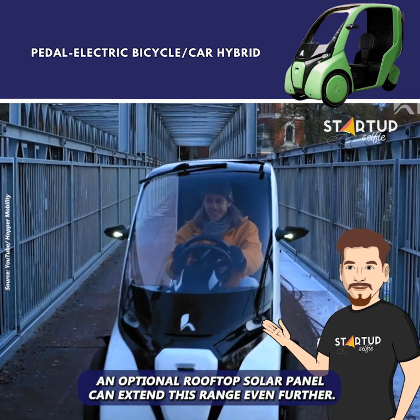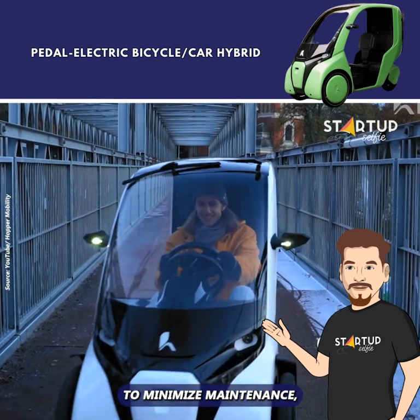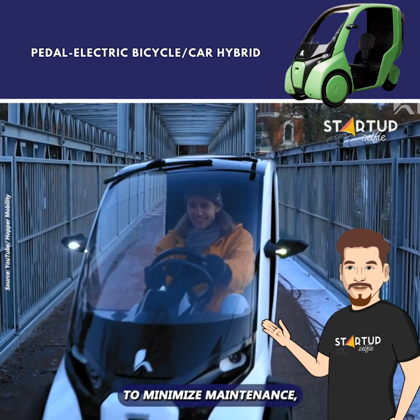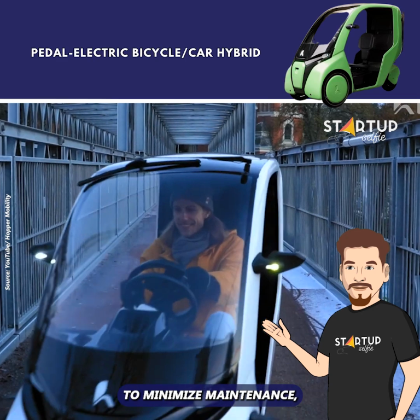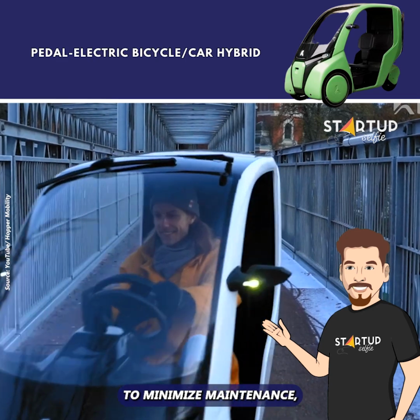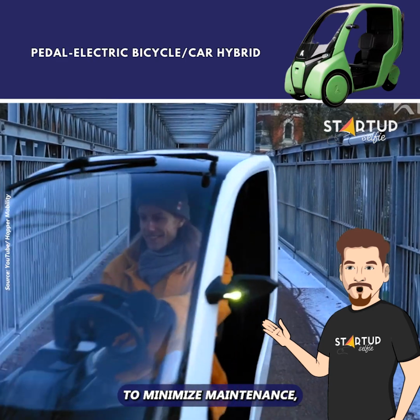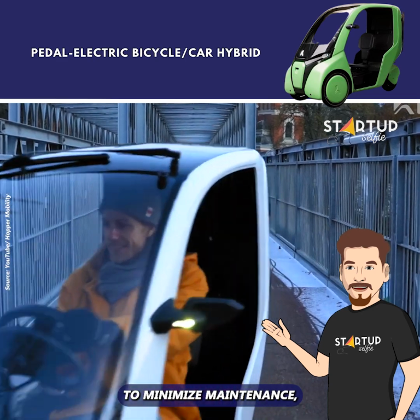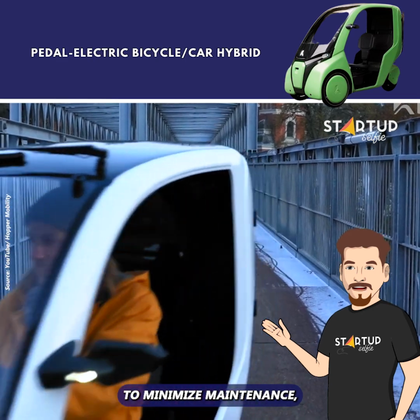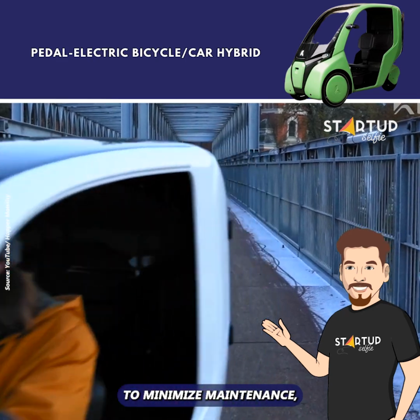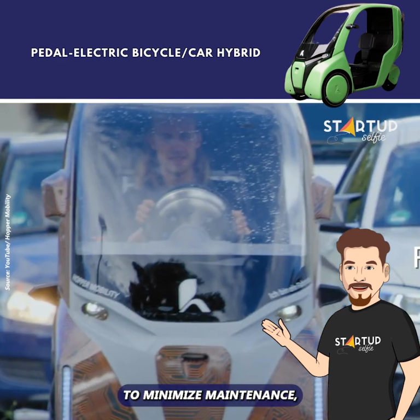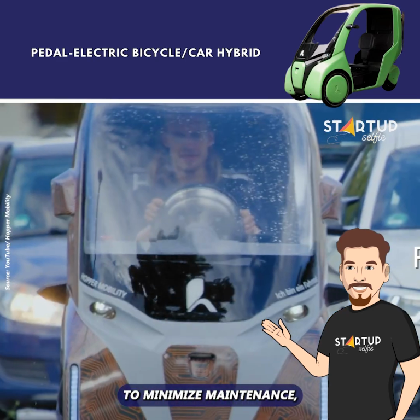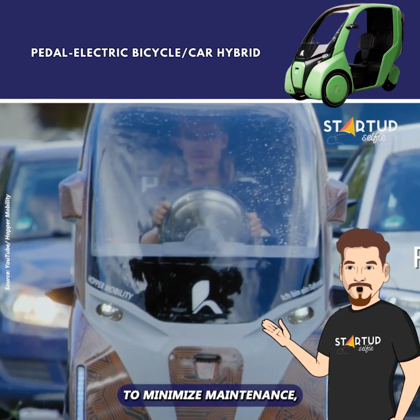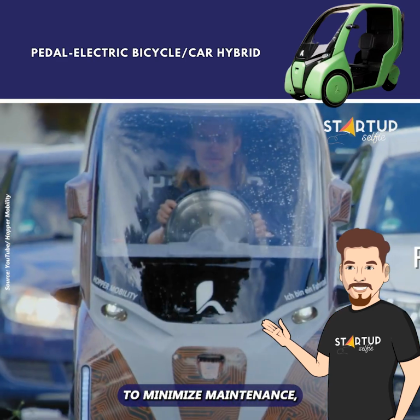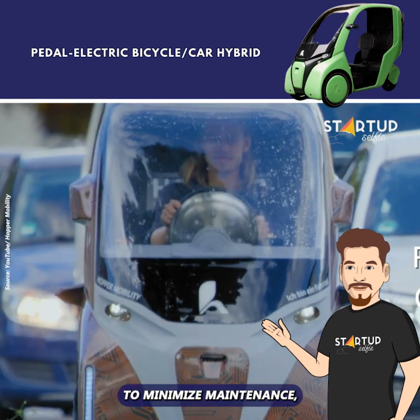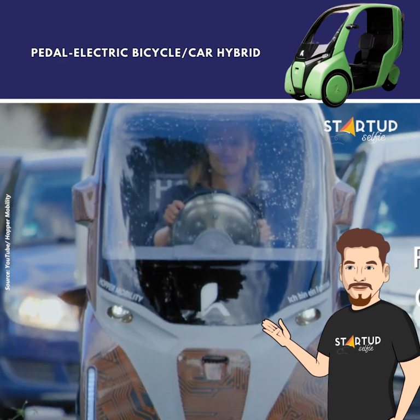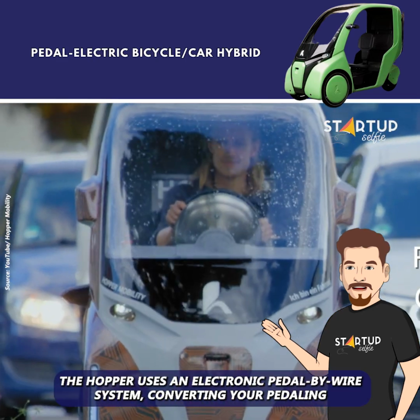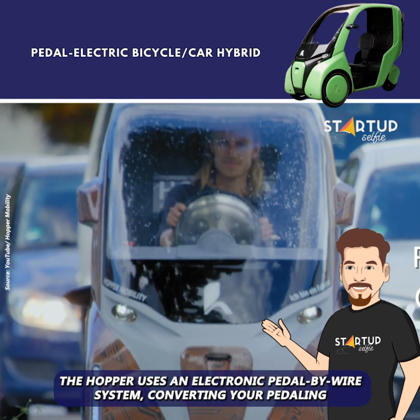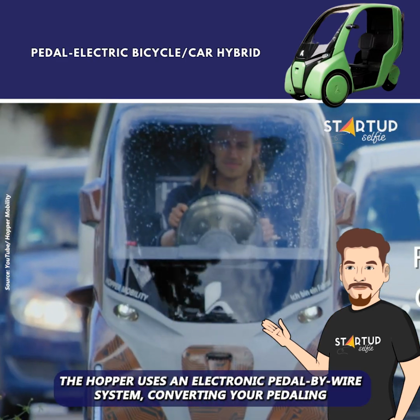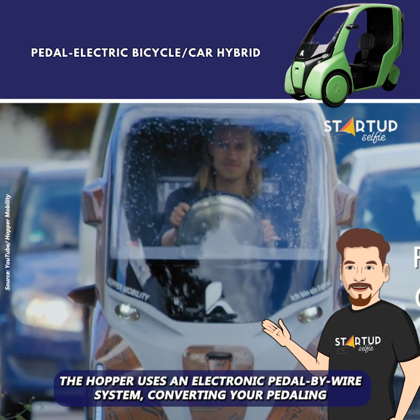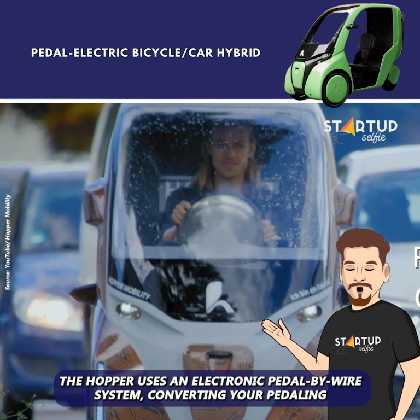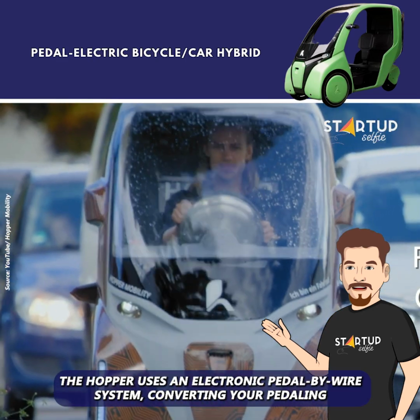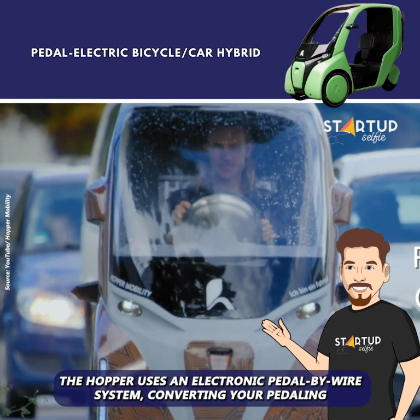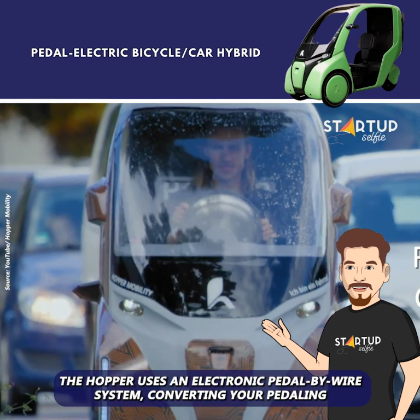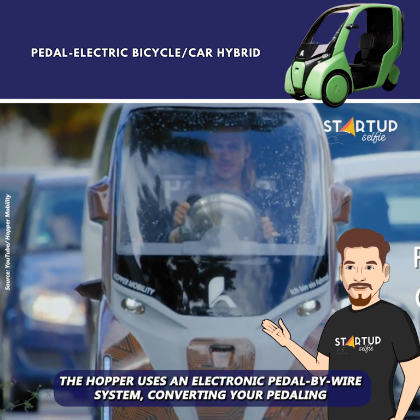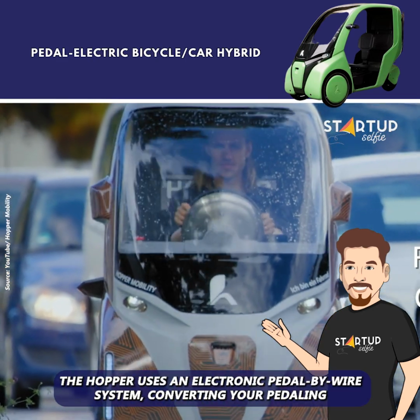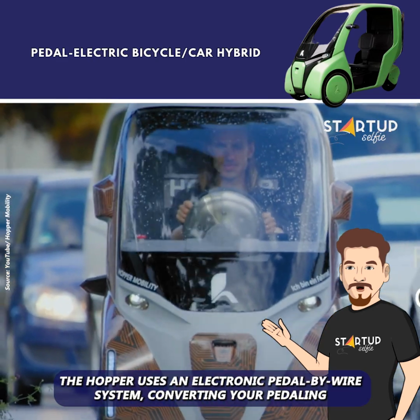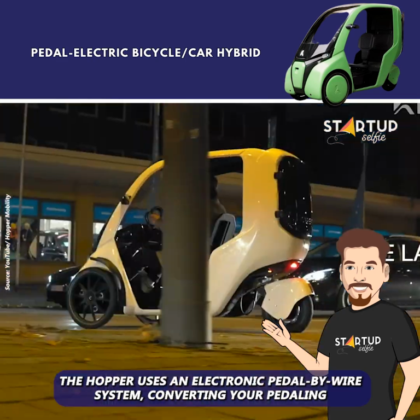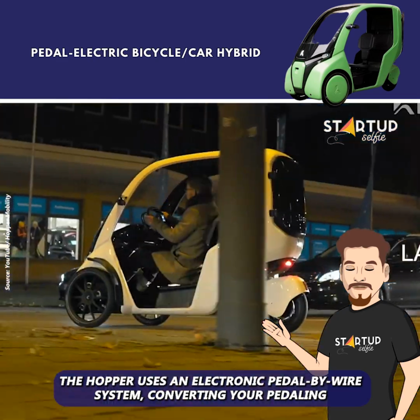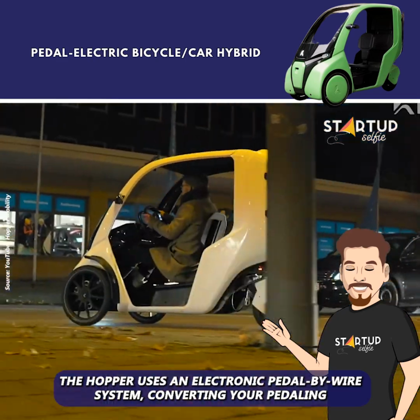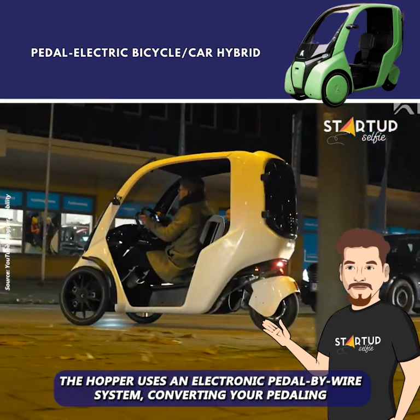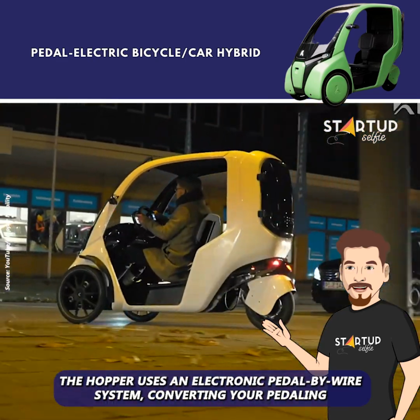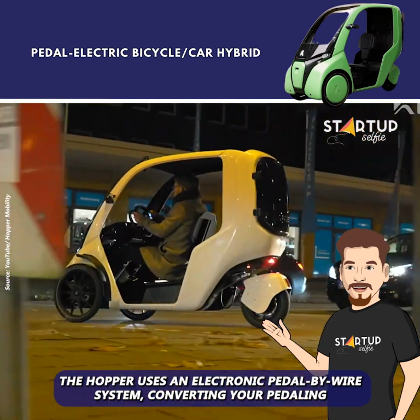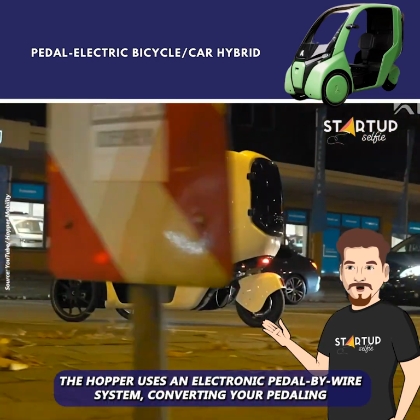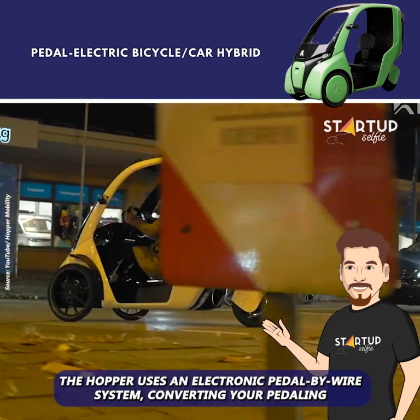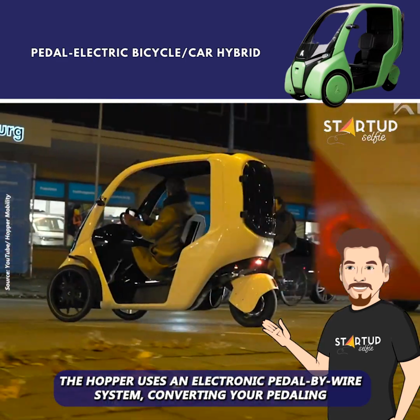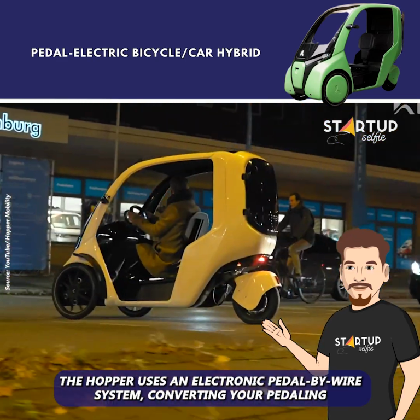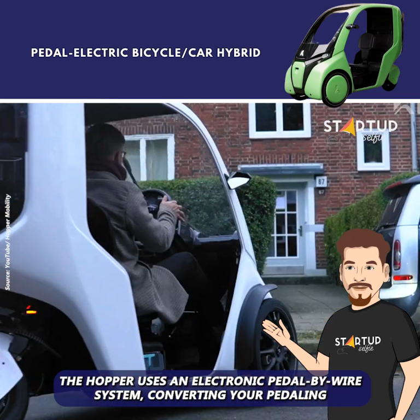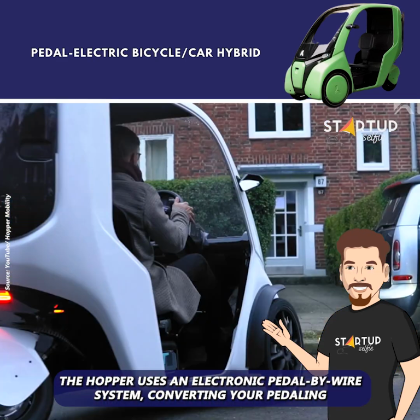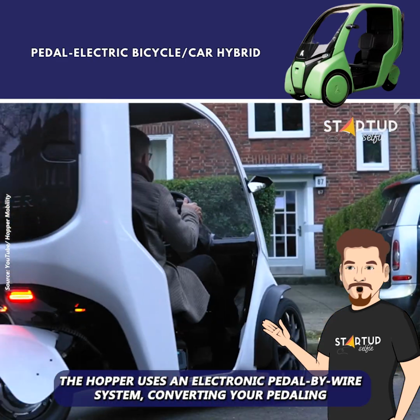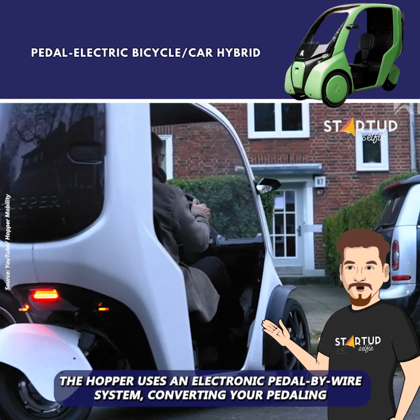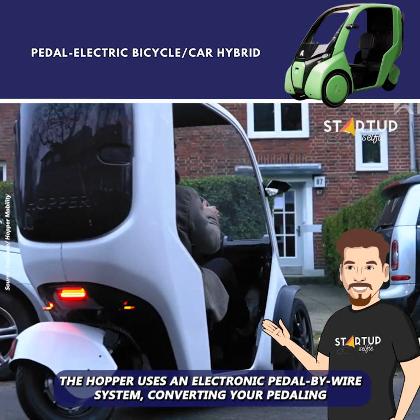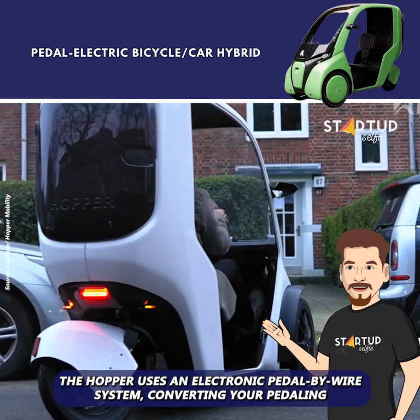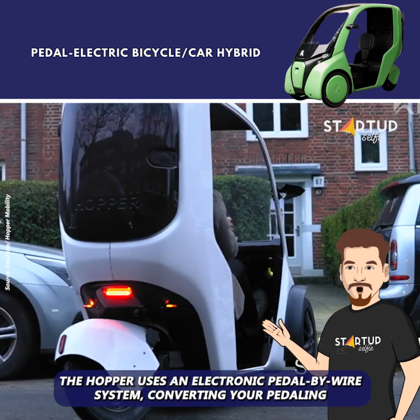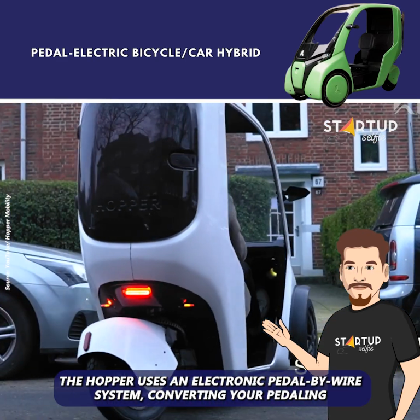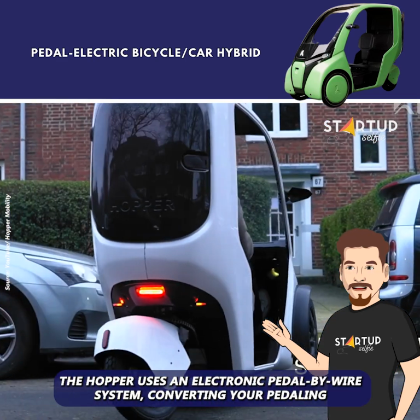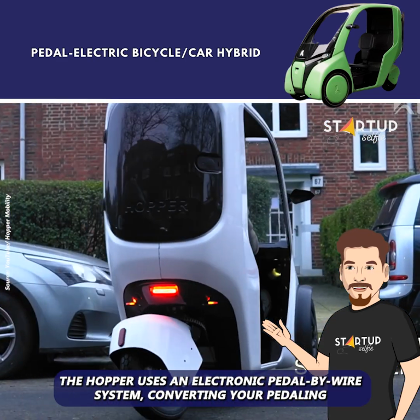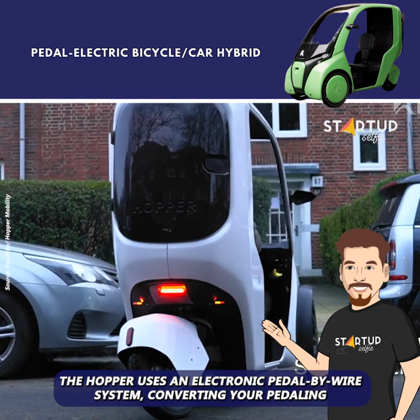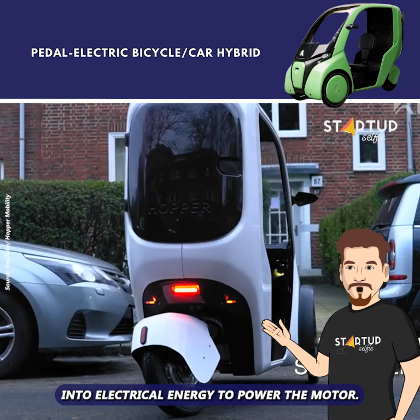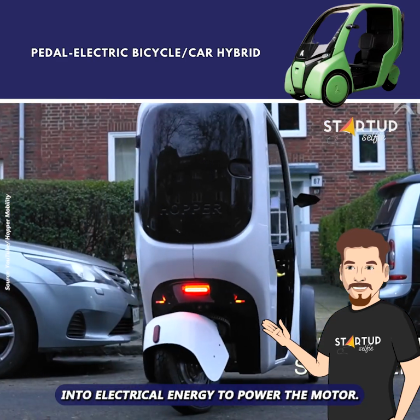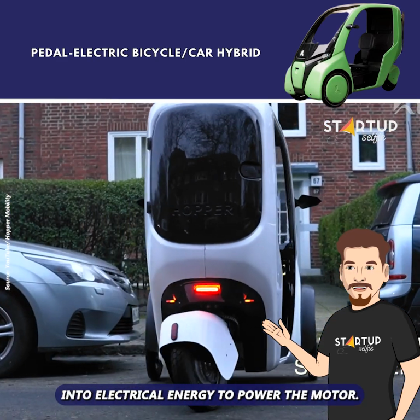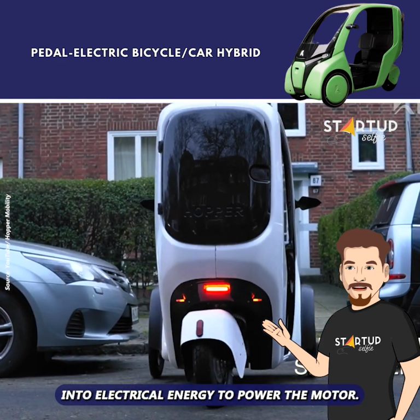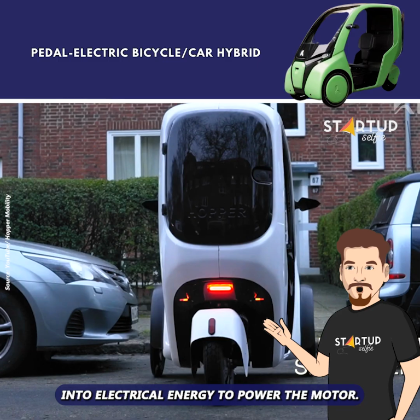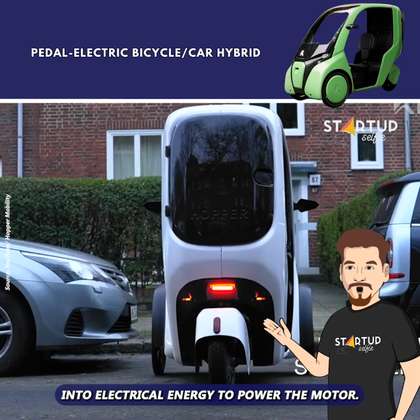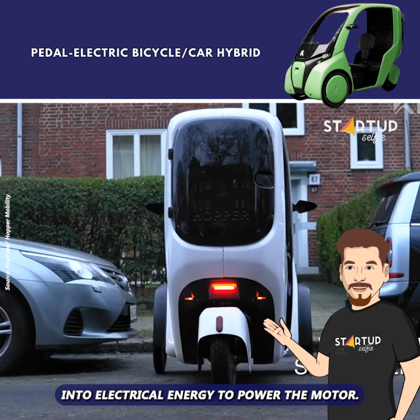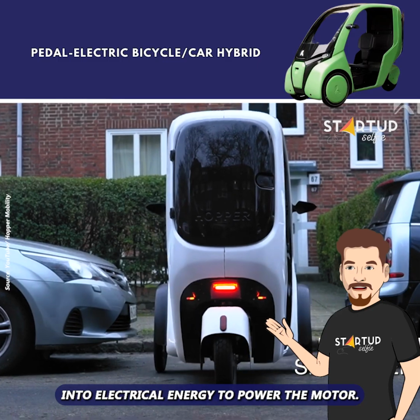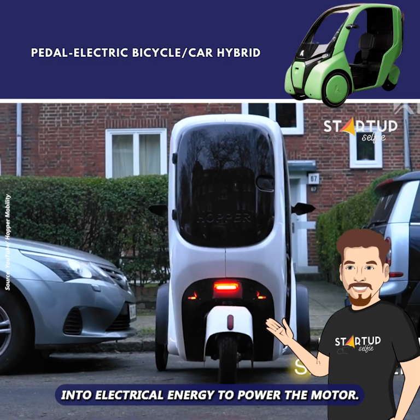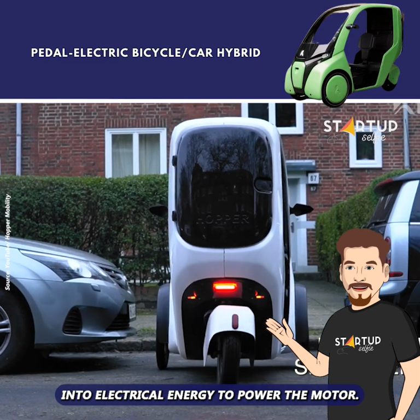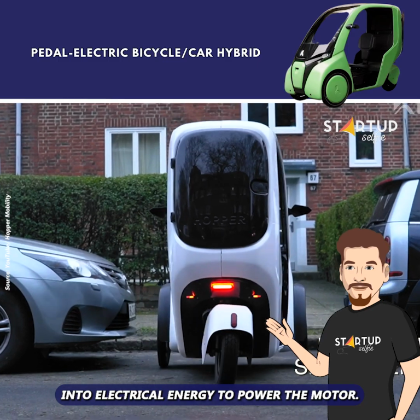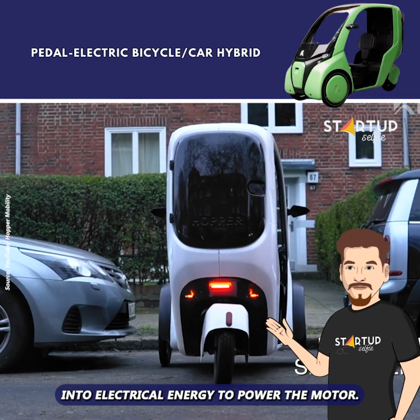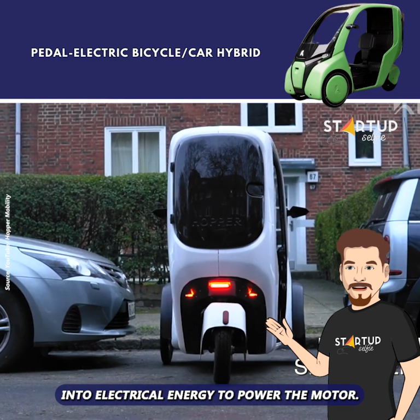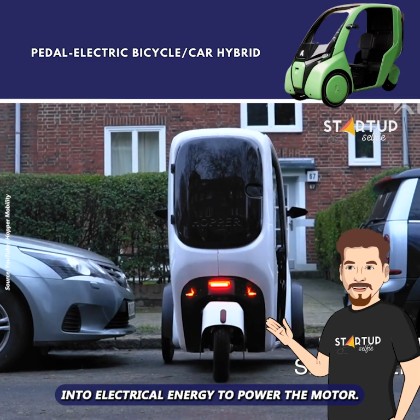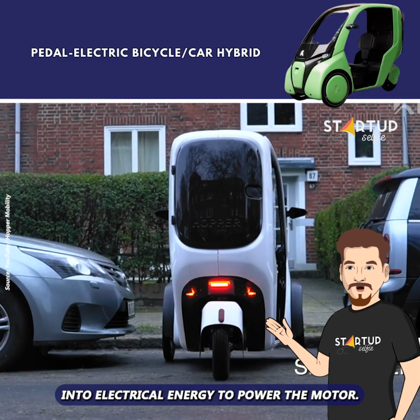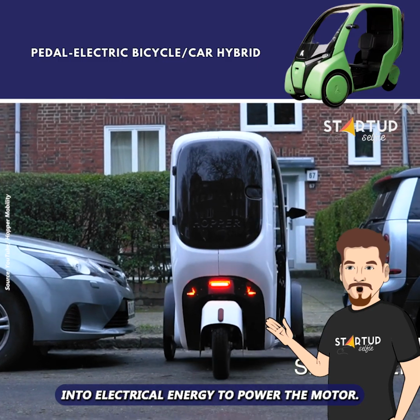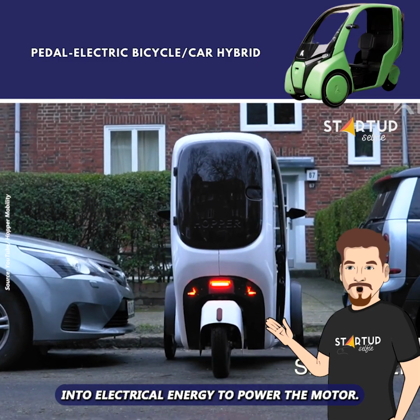To minimize maintenance, the Hopper uses an electronic pedal-by-wire system, converting your pedaling into electrical energy to power the motor.